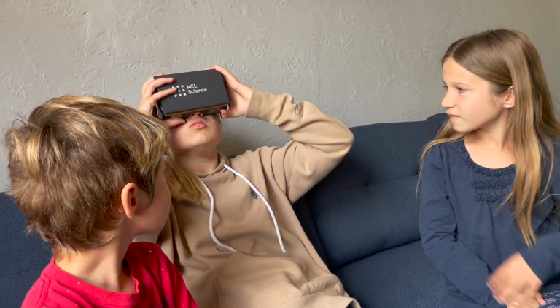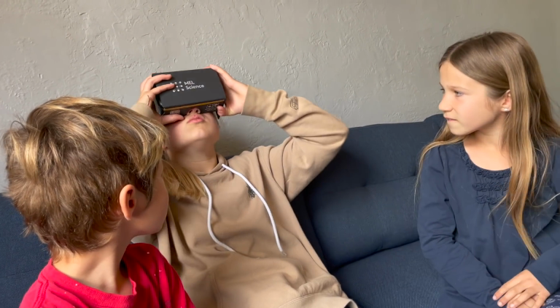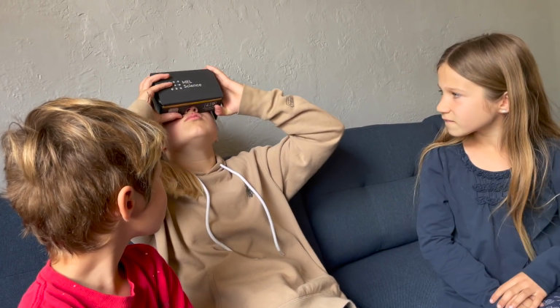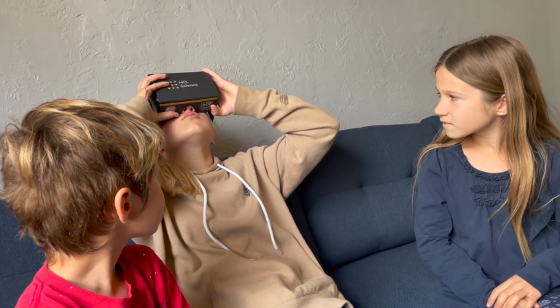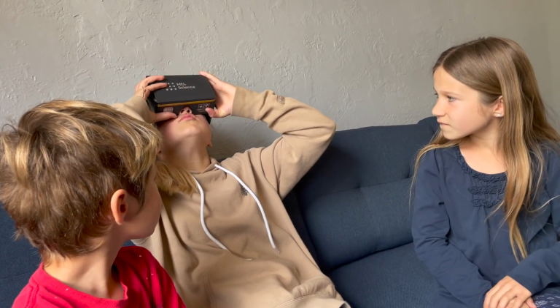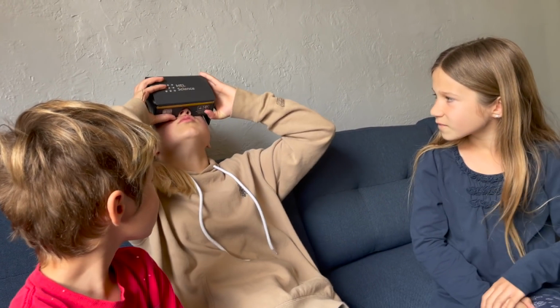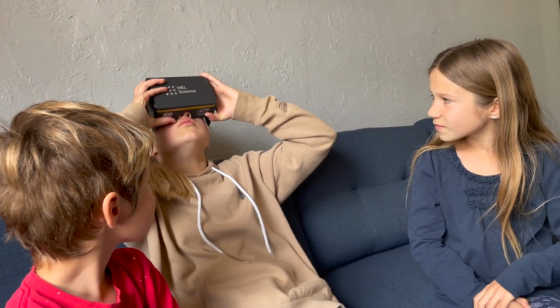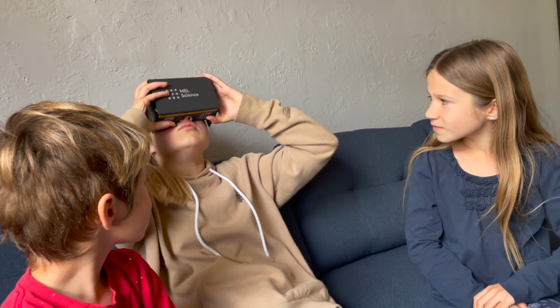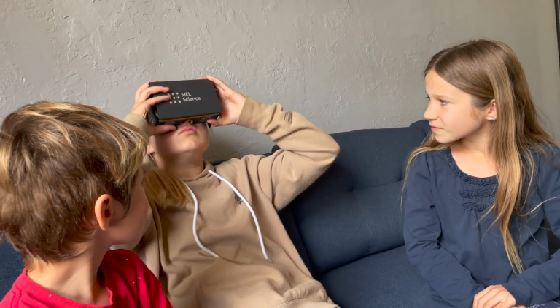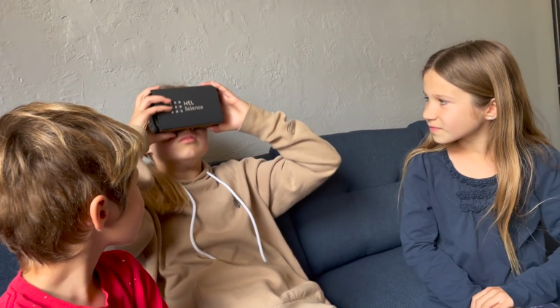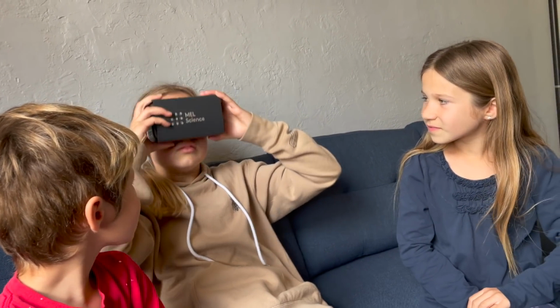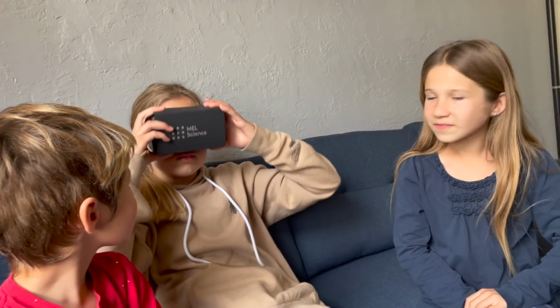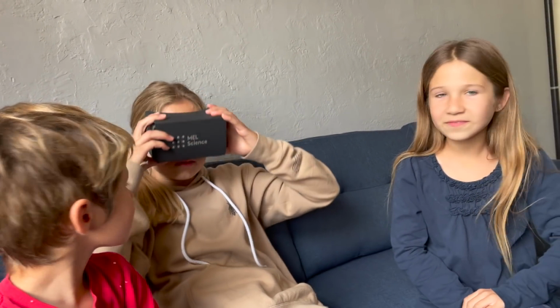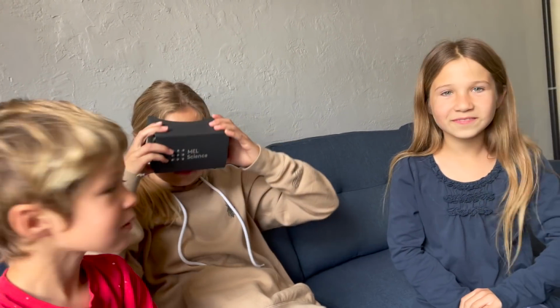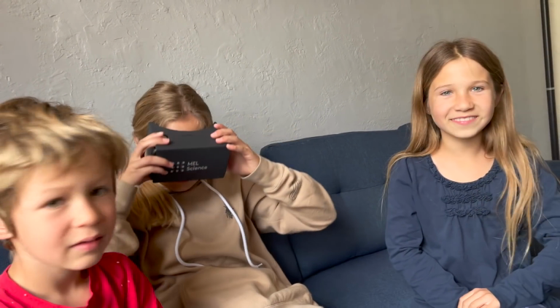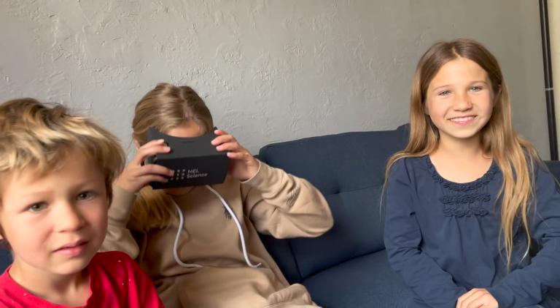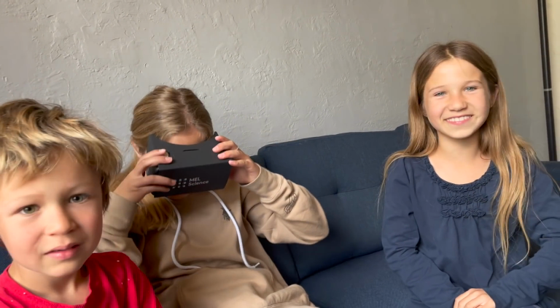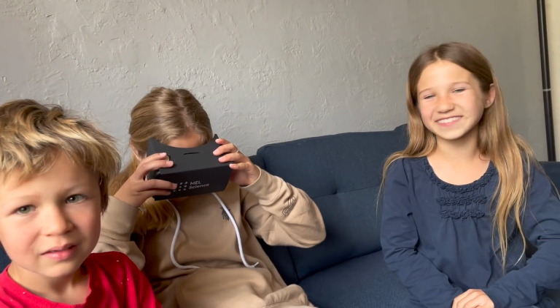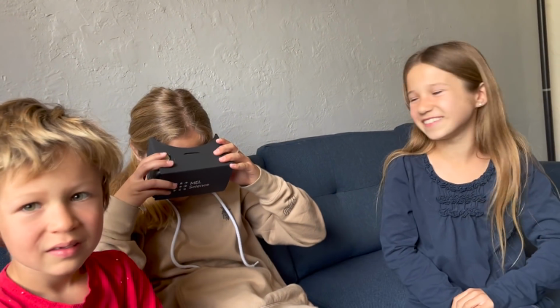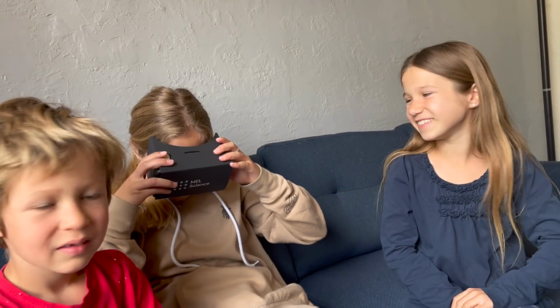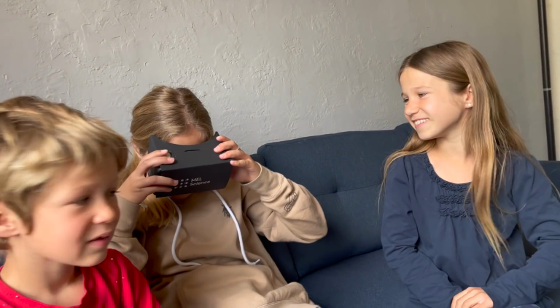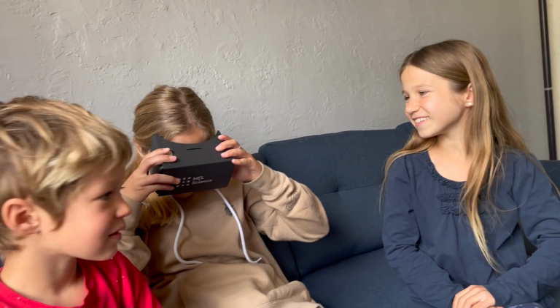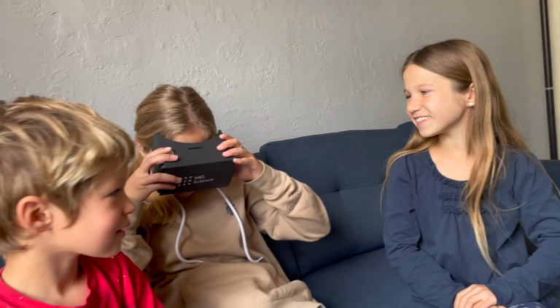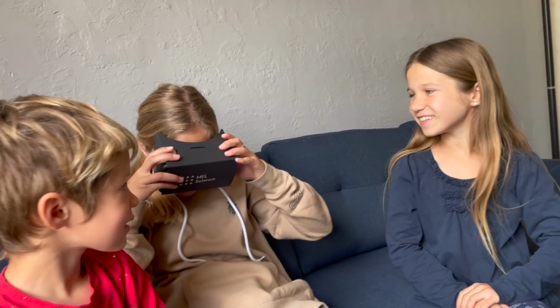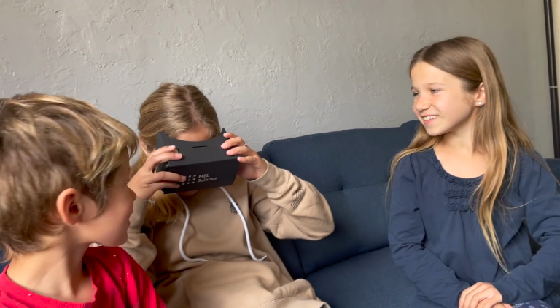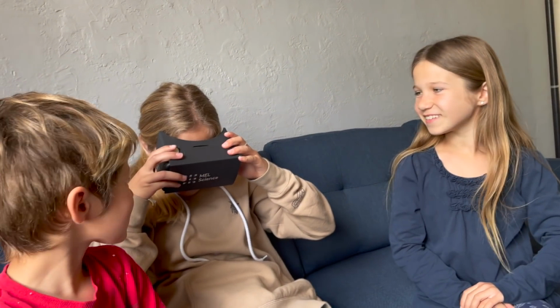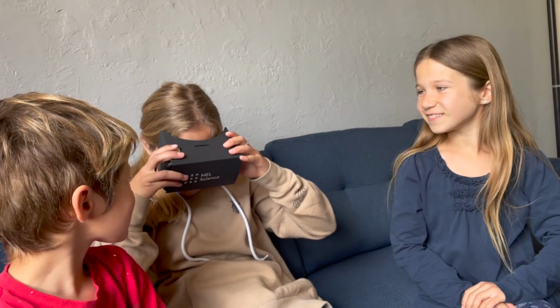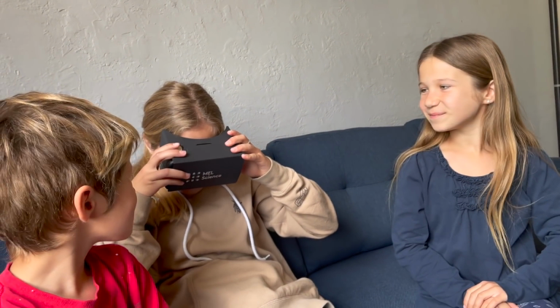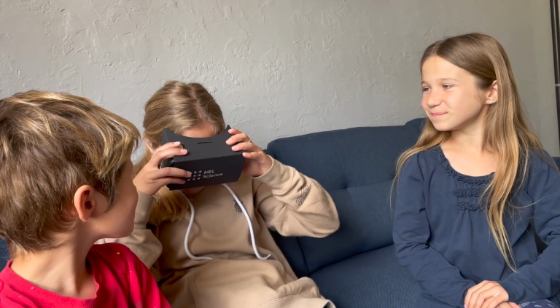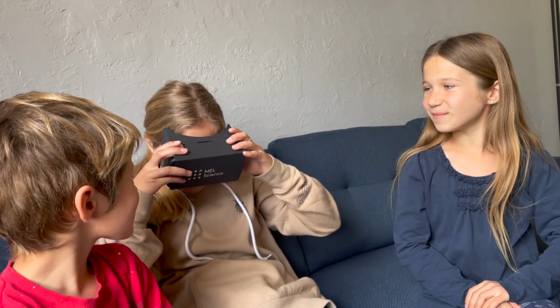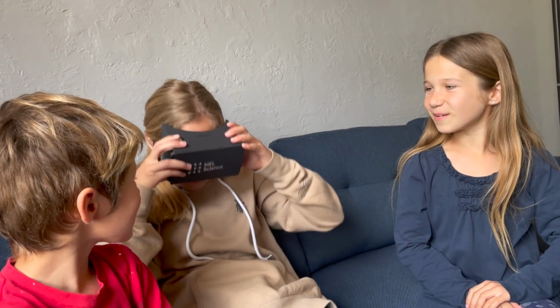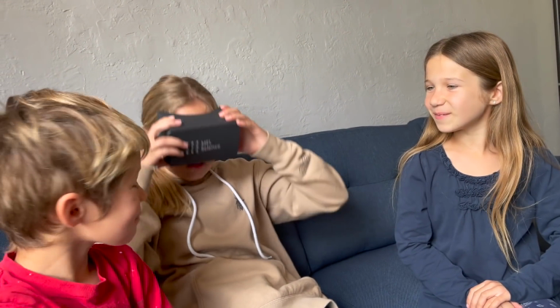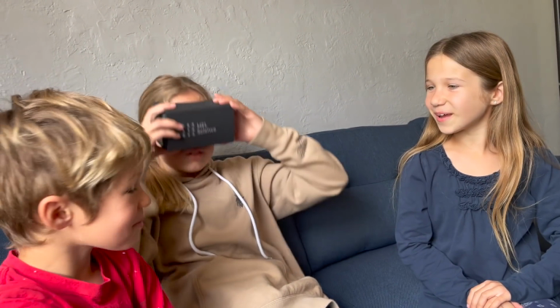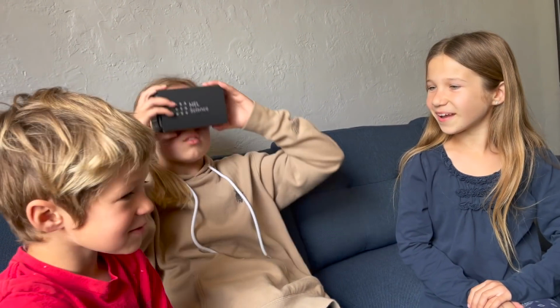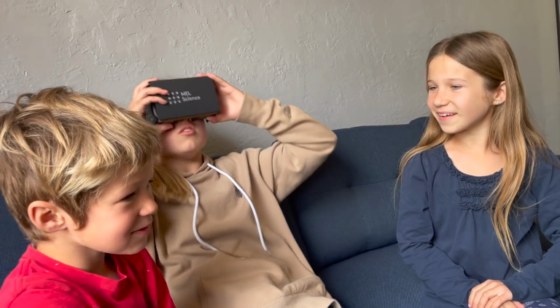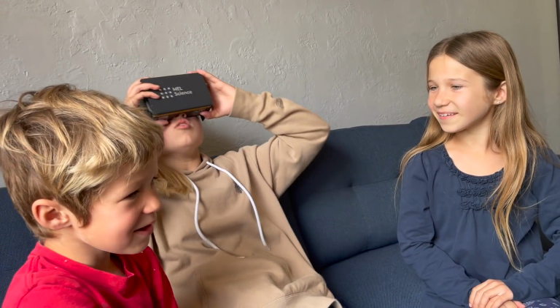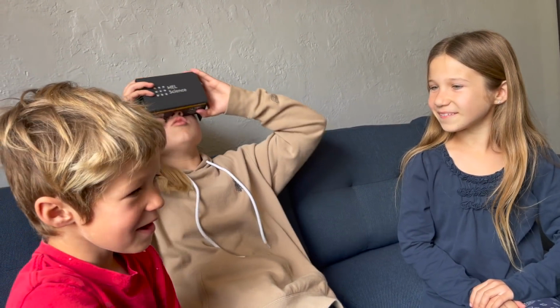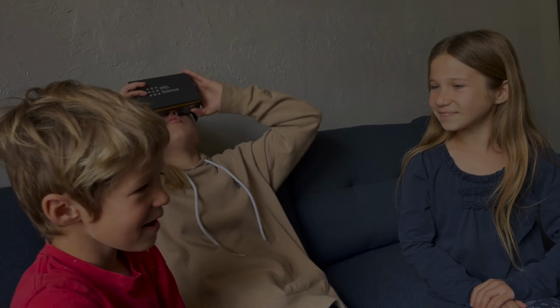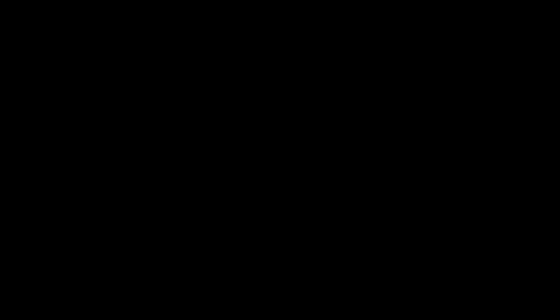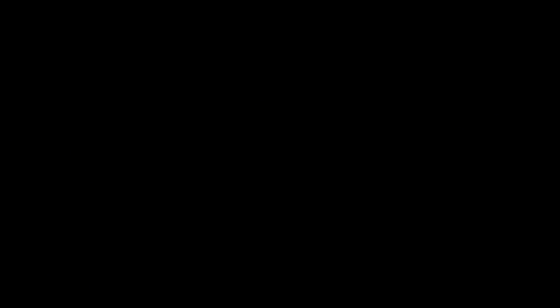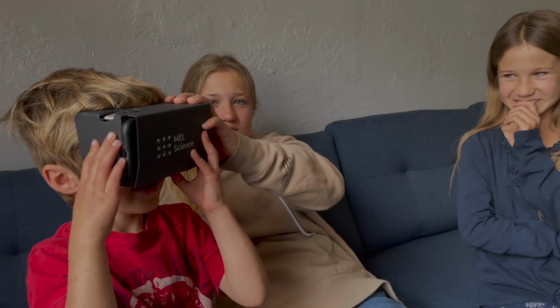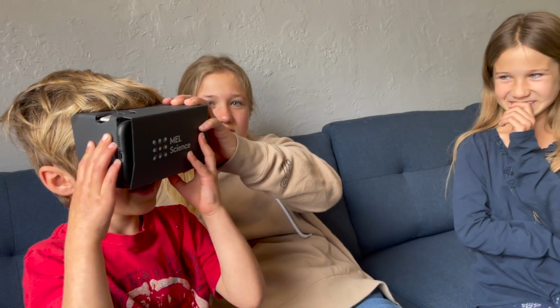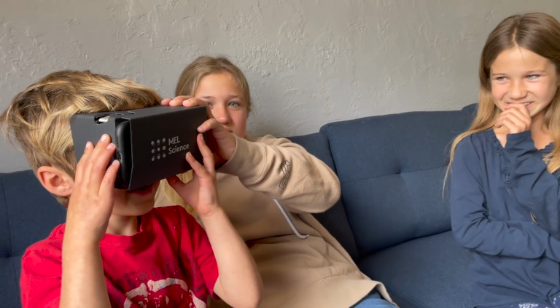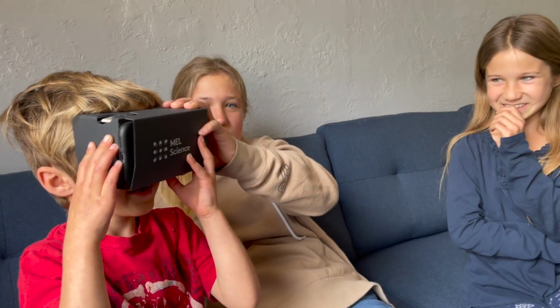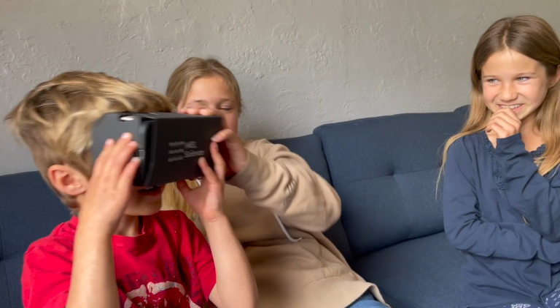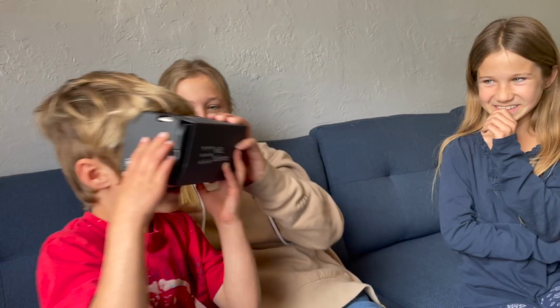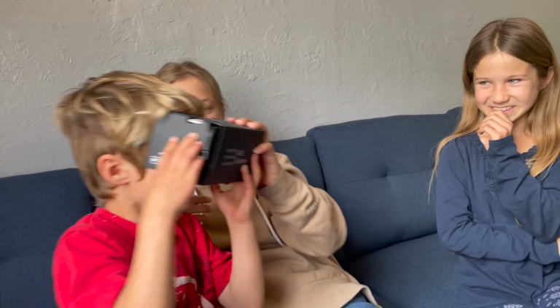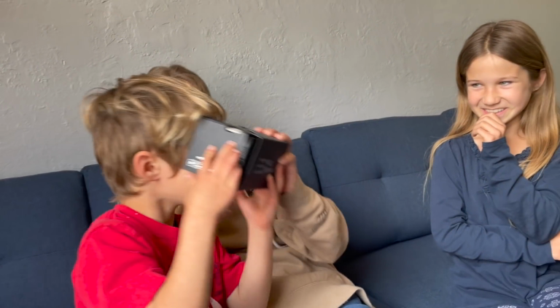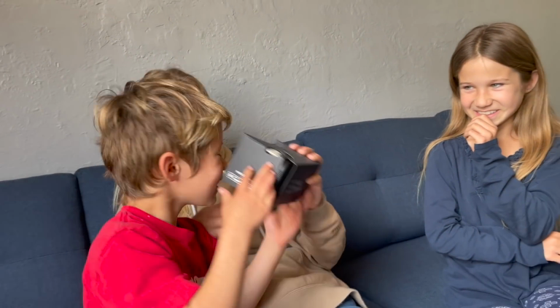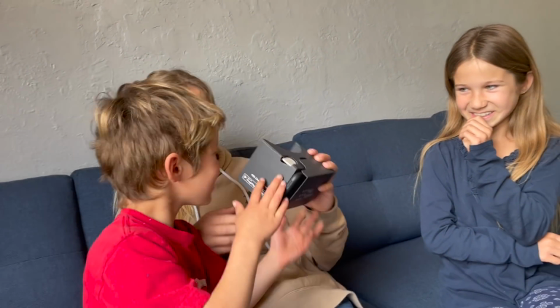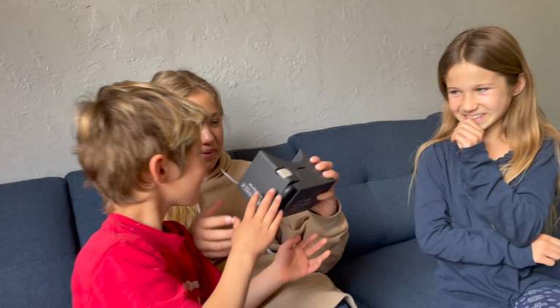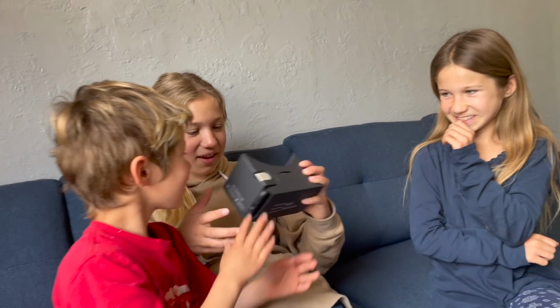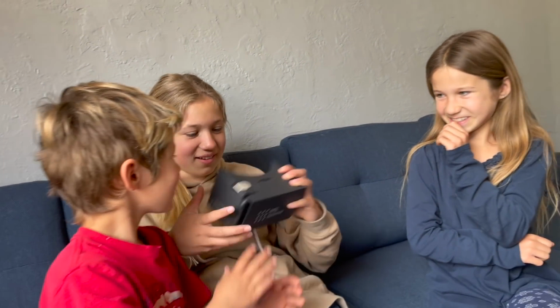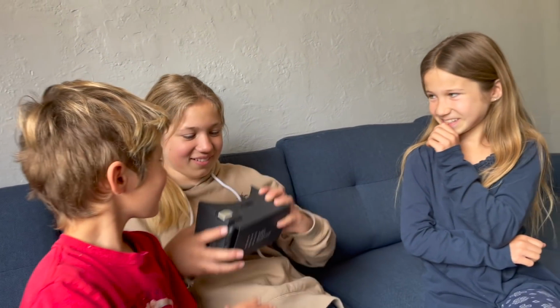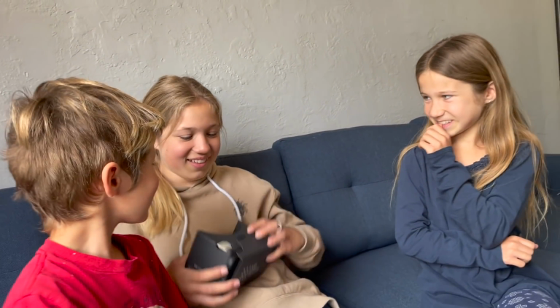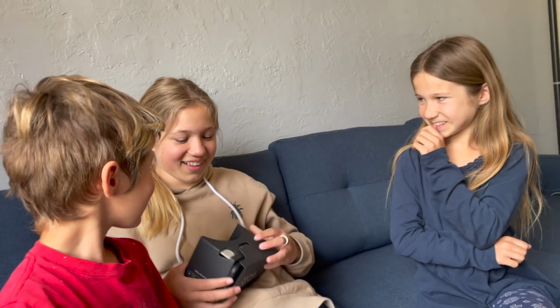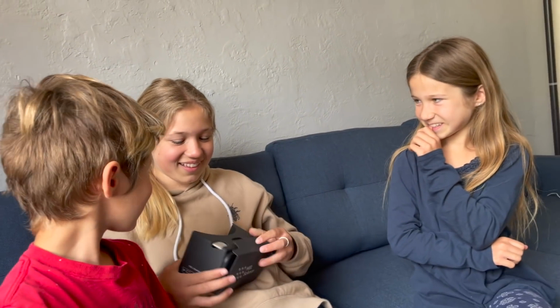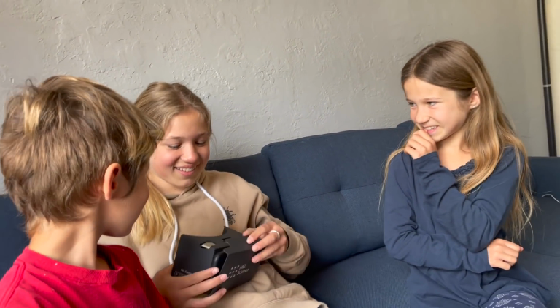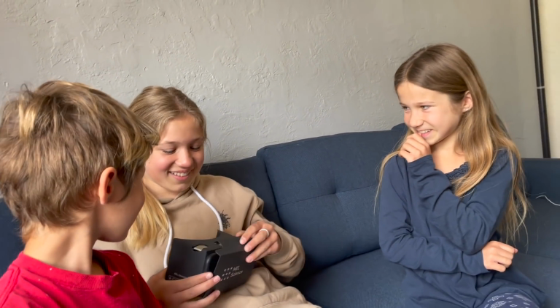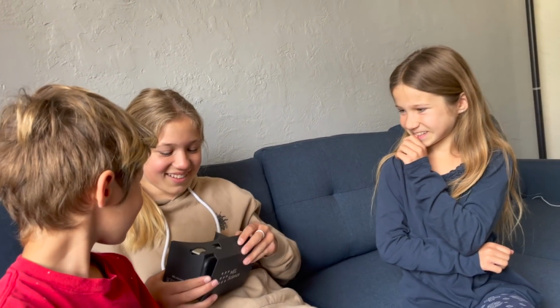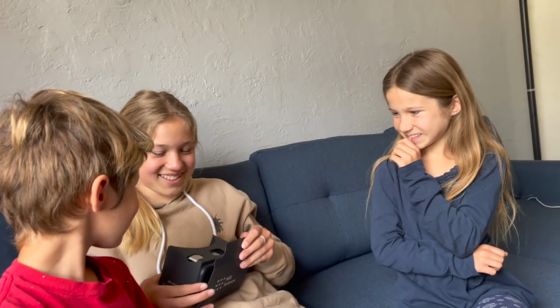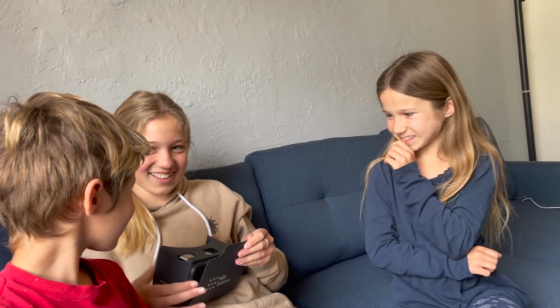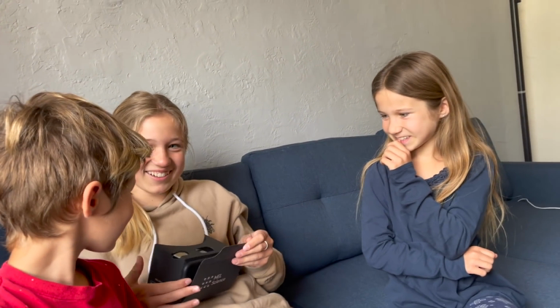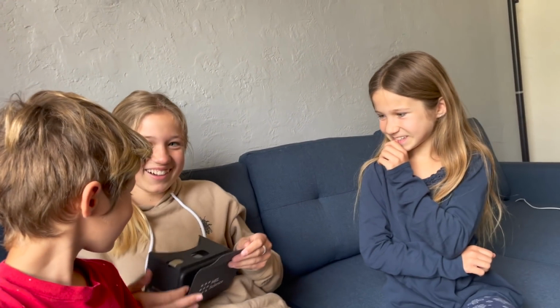Alright, good times people. Bye bye. Oh — somebody's calling me. Oh my god.